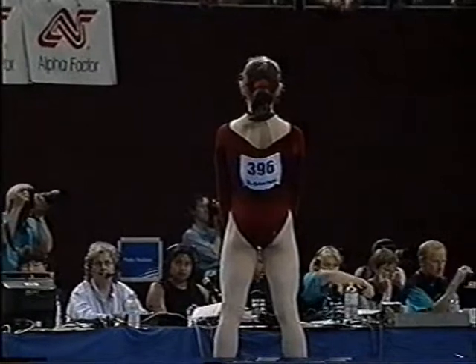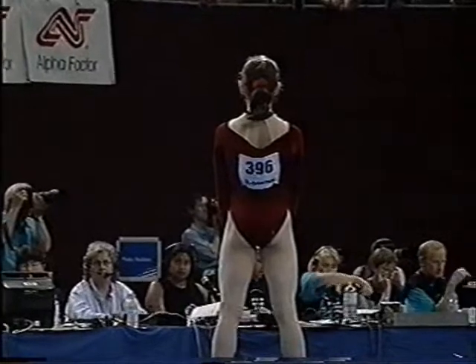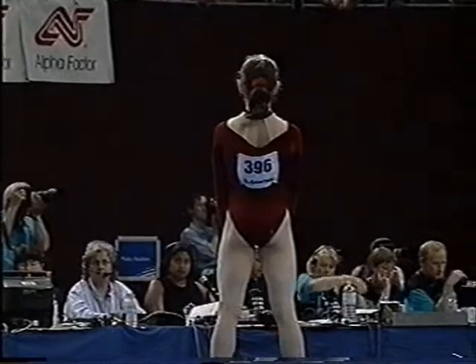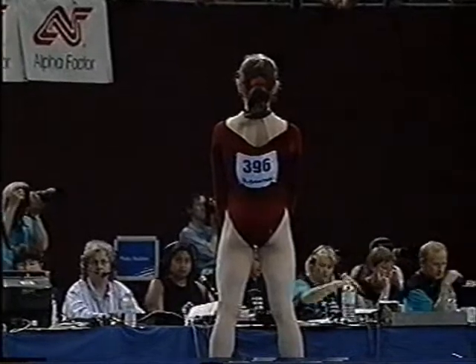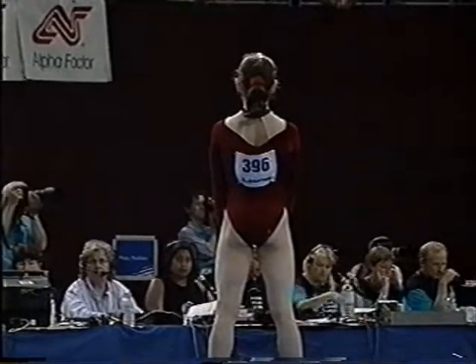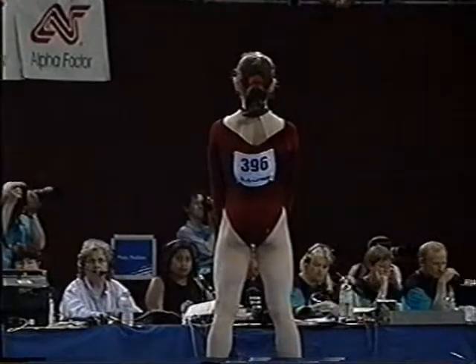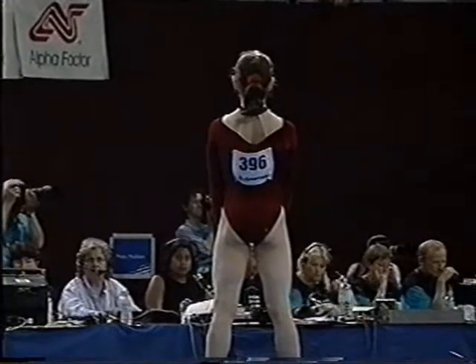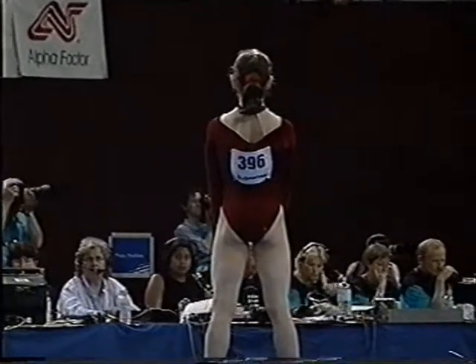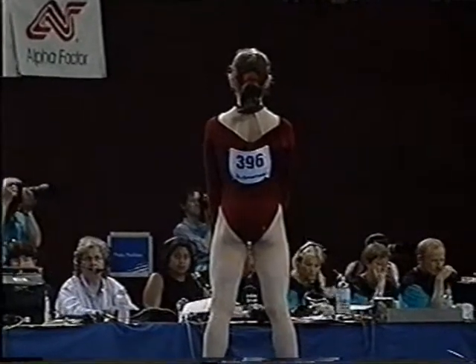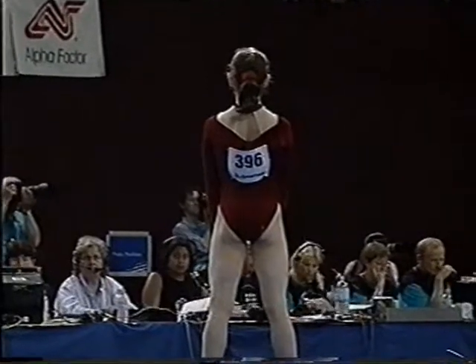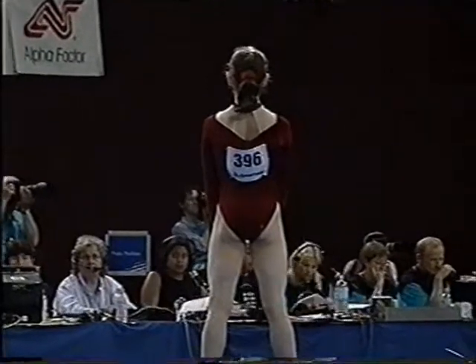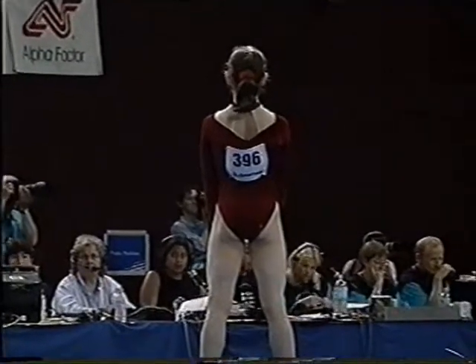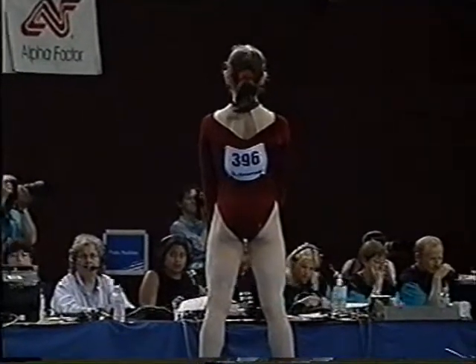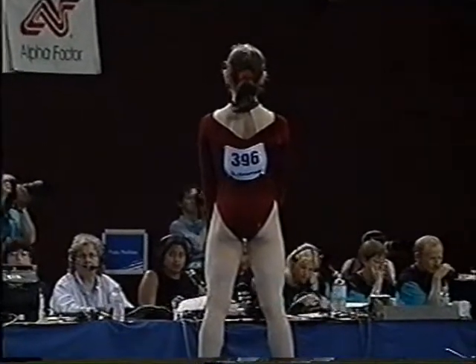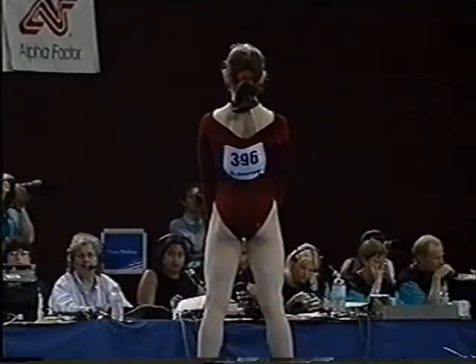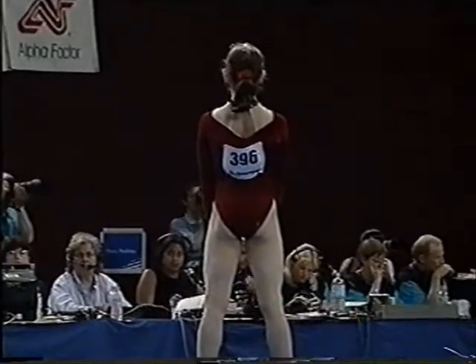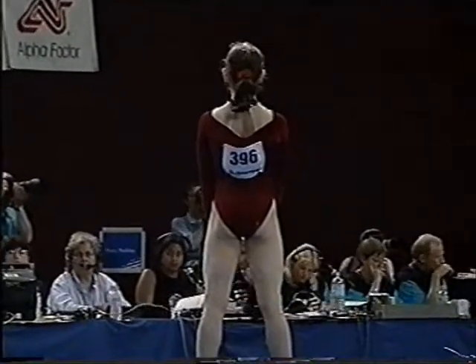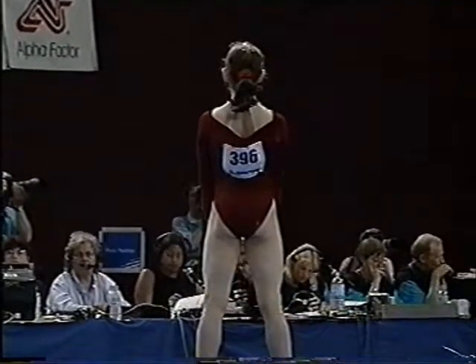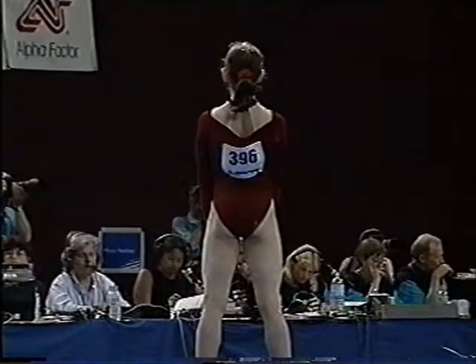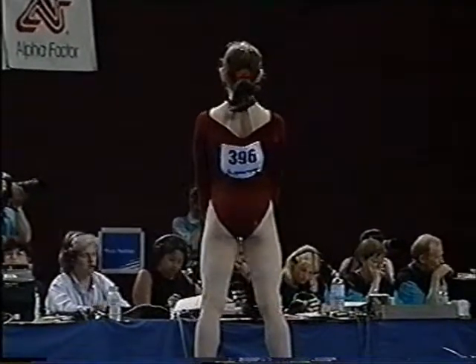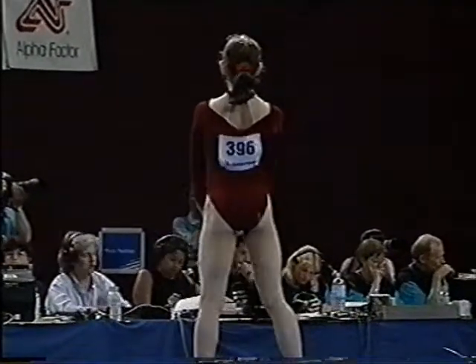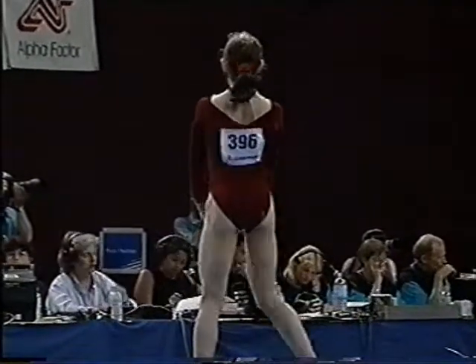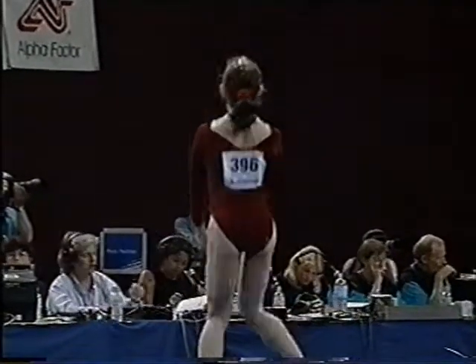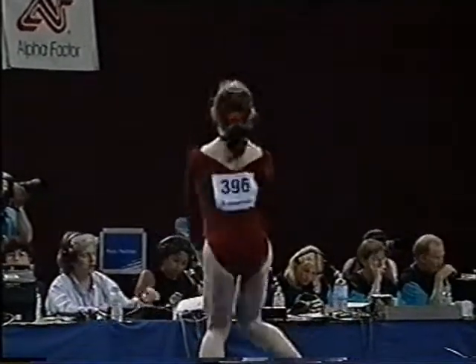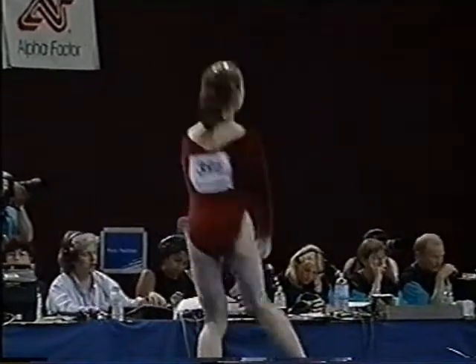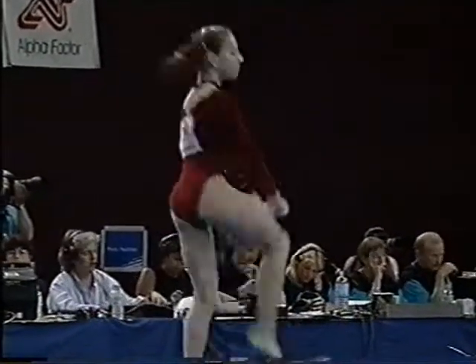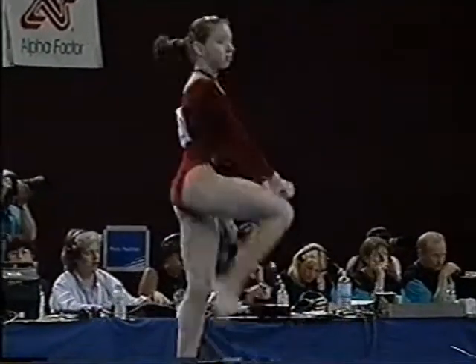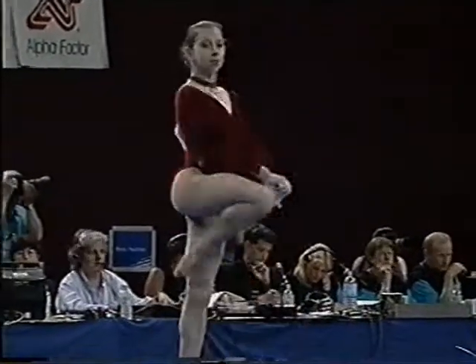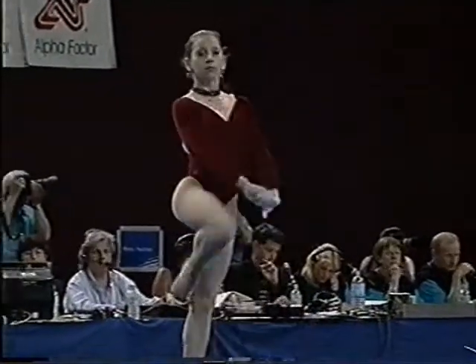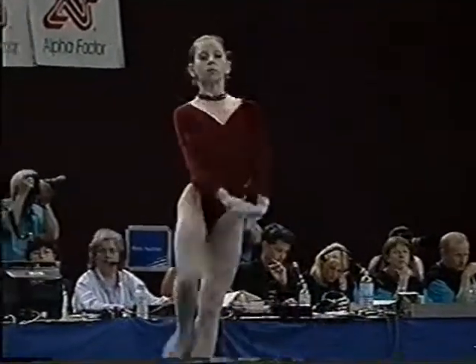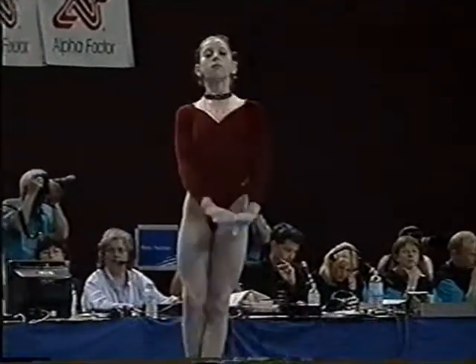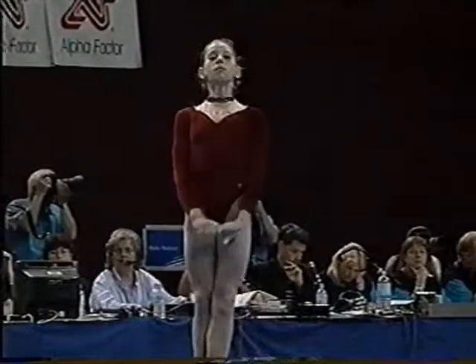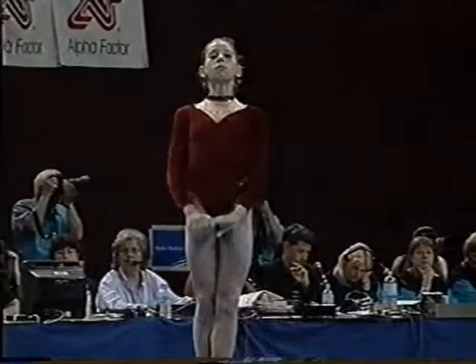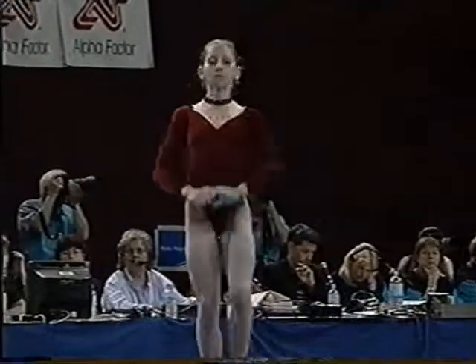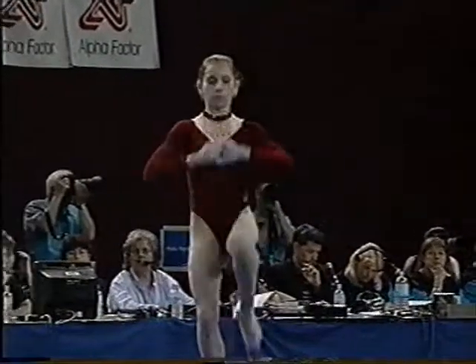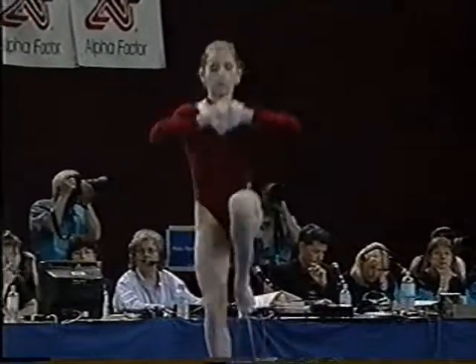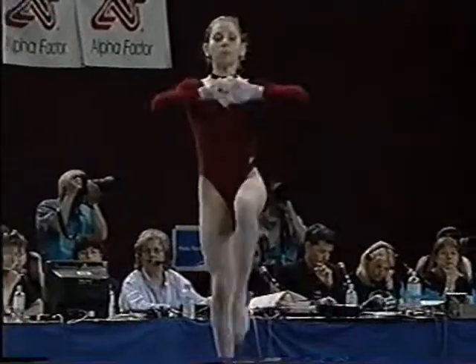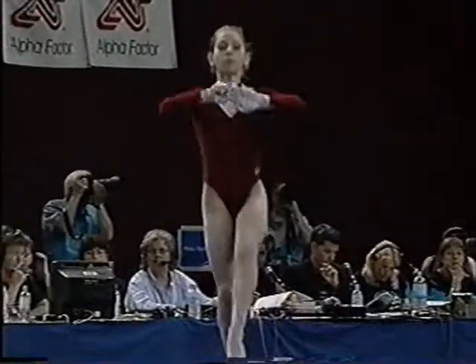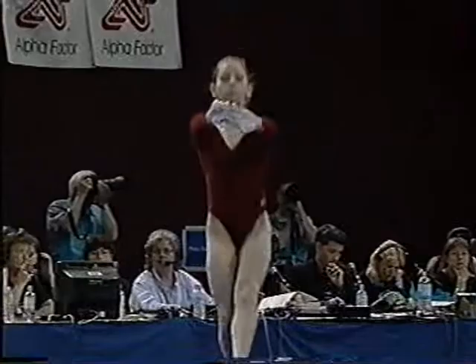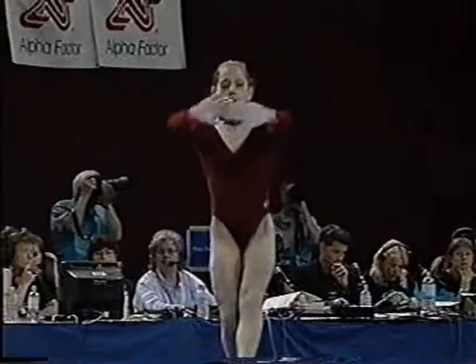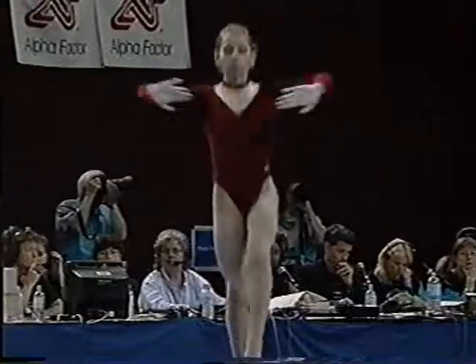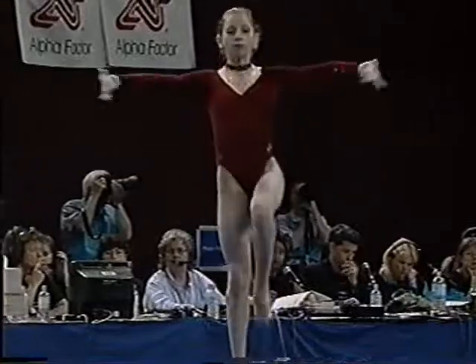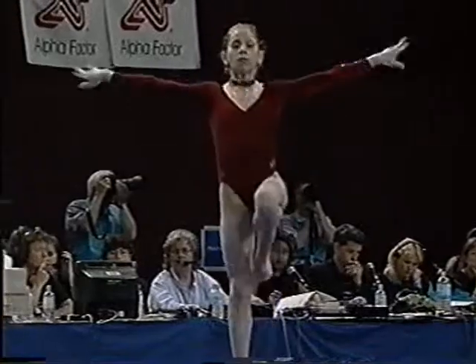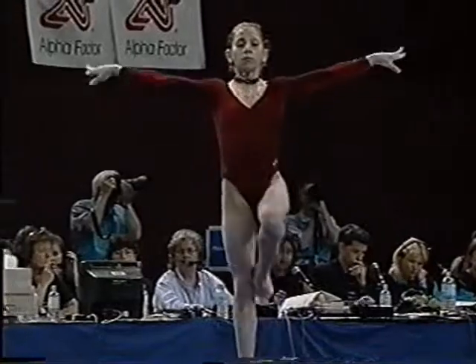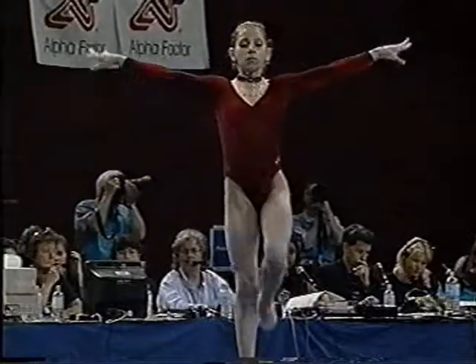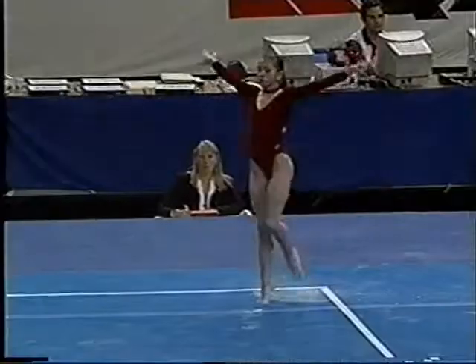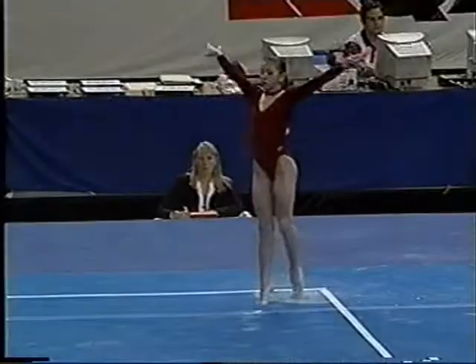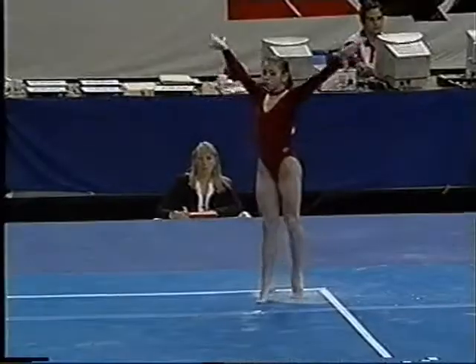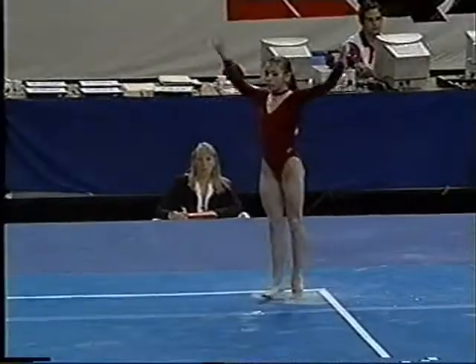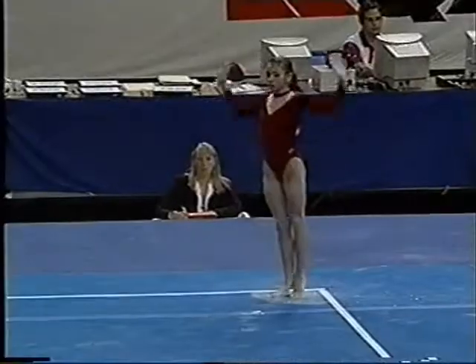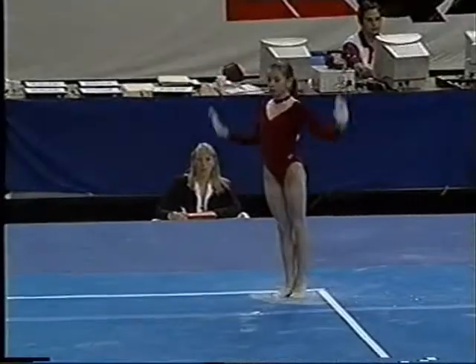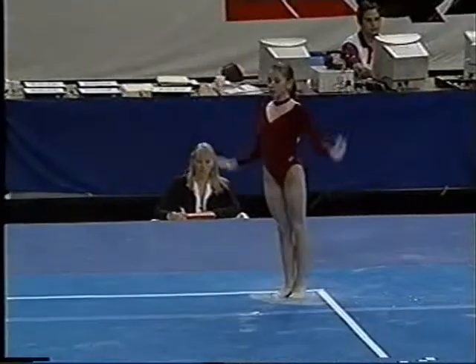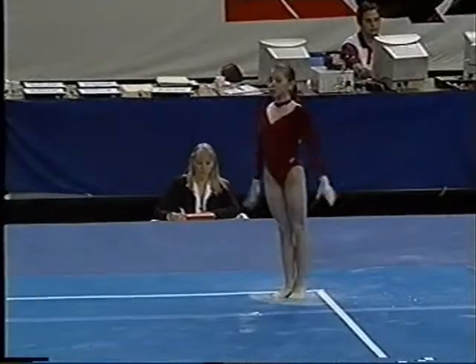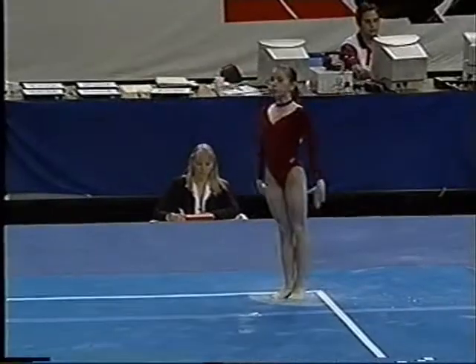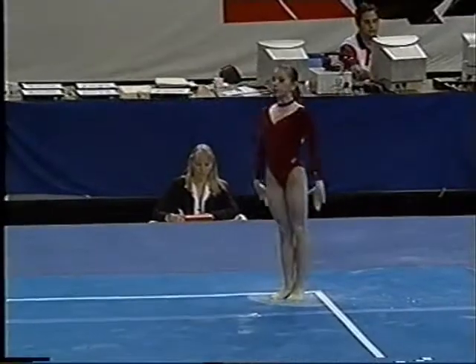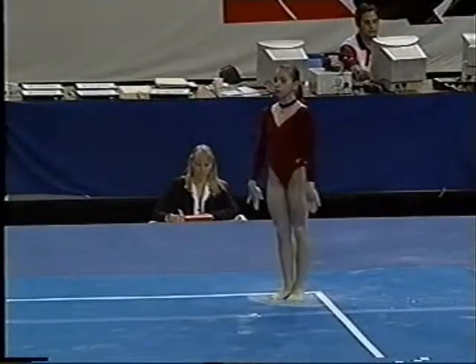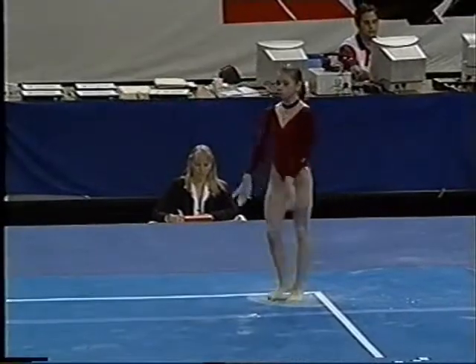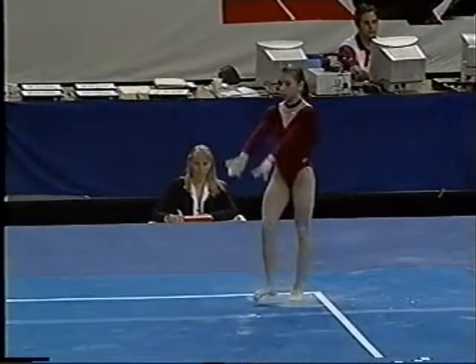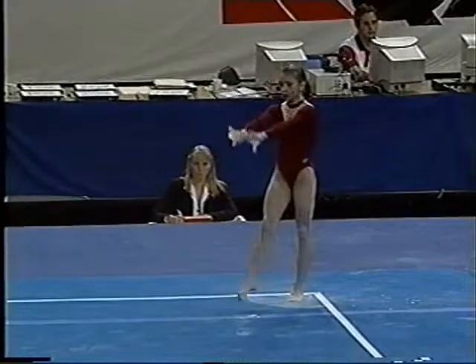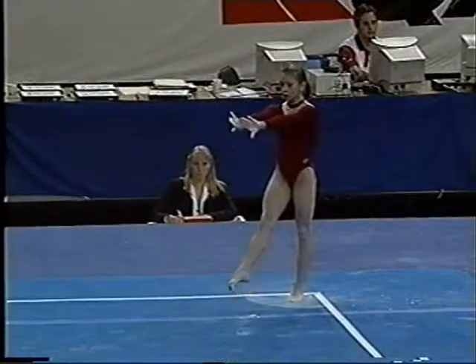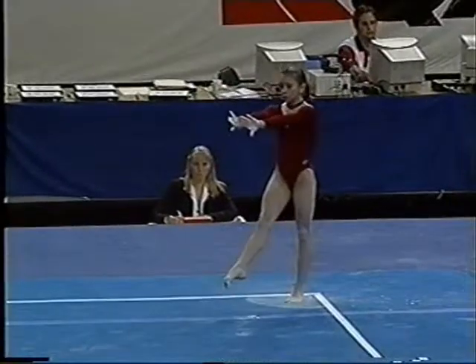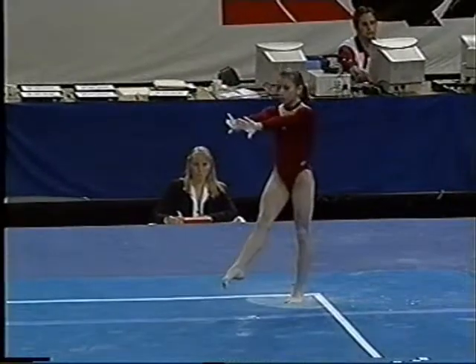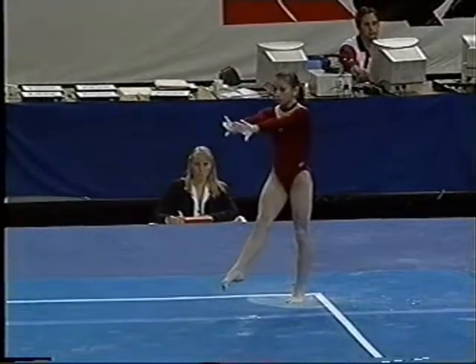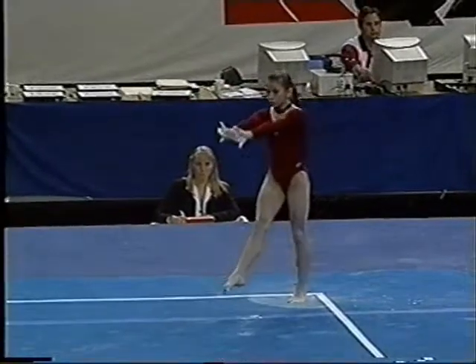An important routine here in the context of the competition — she is leading it. Lana Slade is across on beam for this rotation.